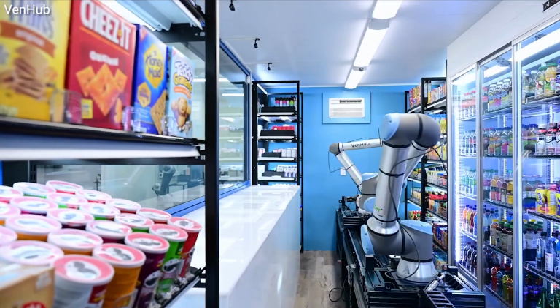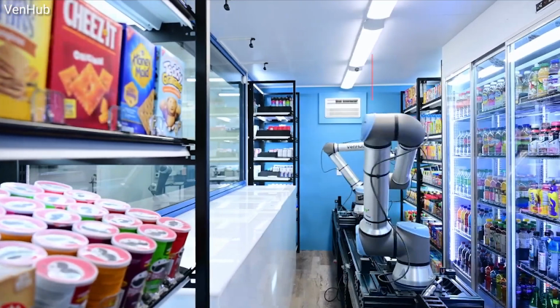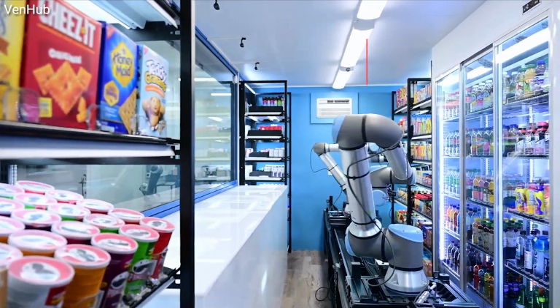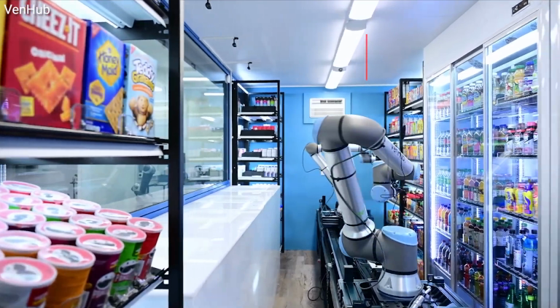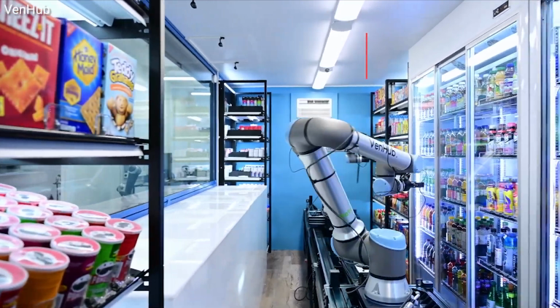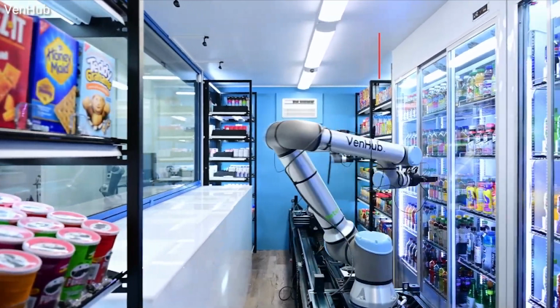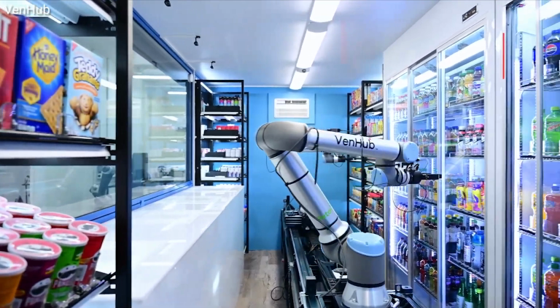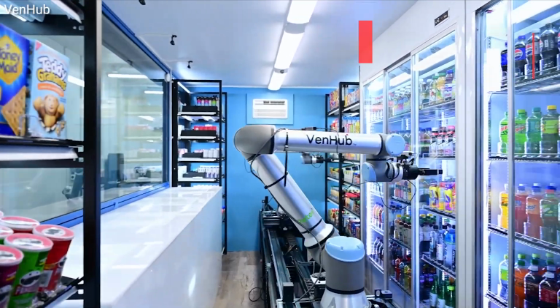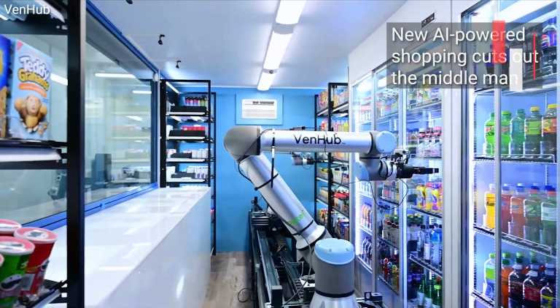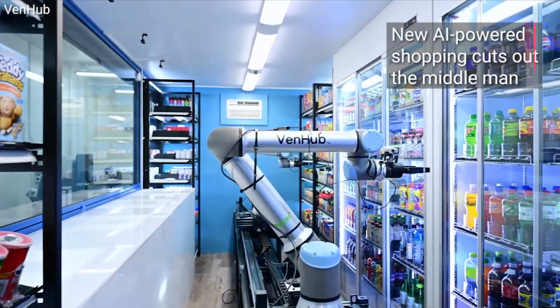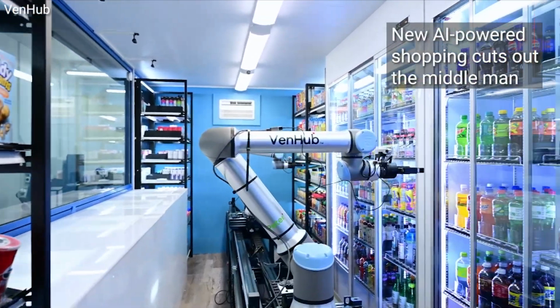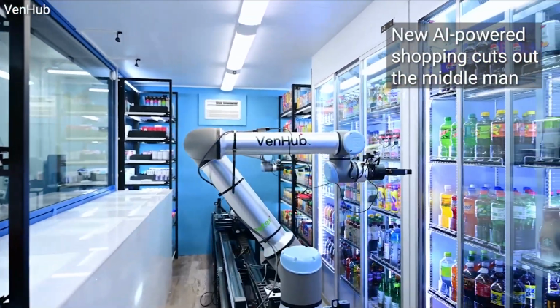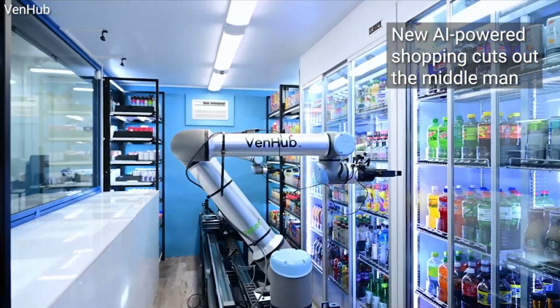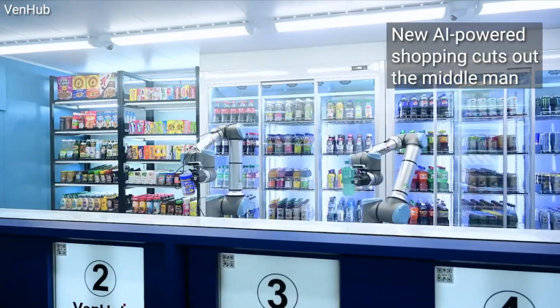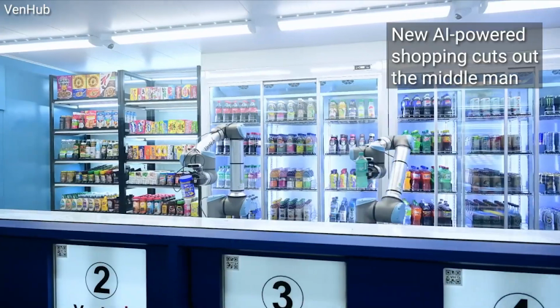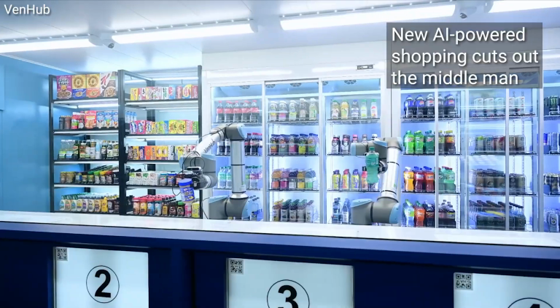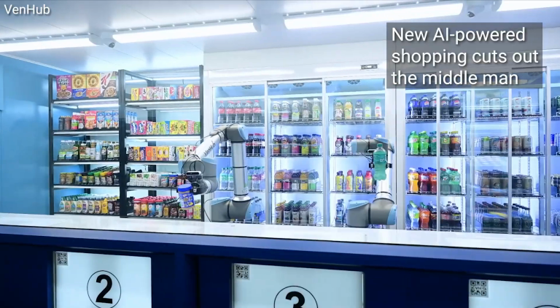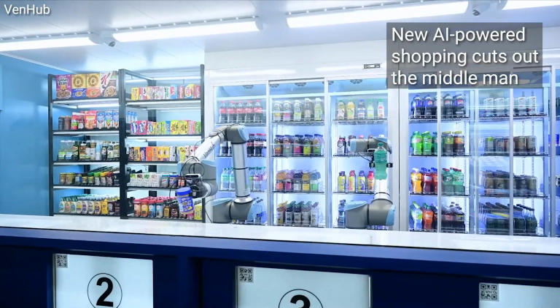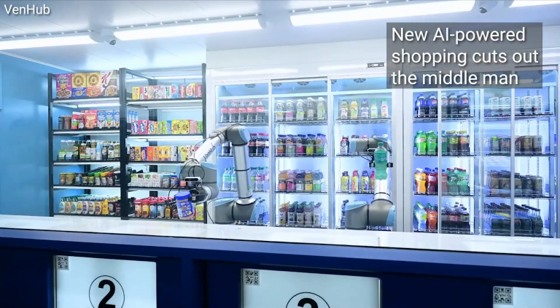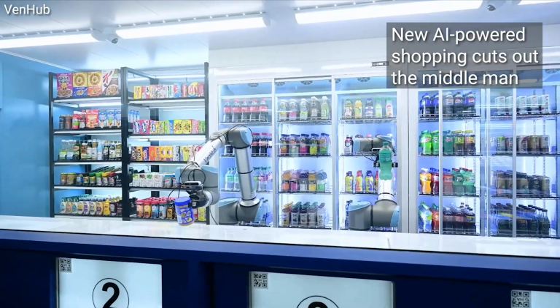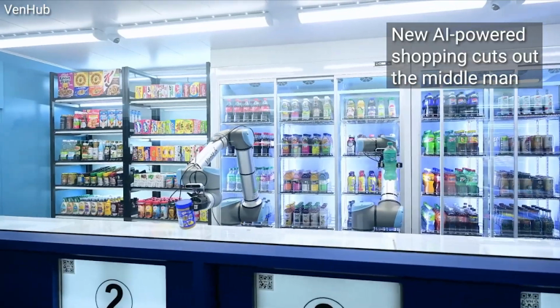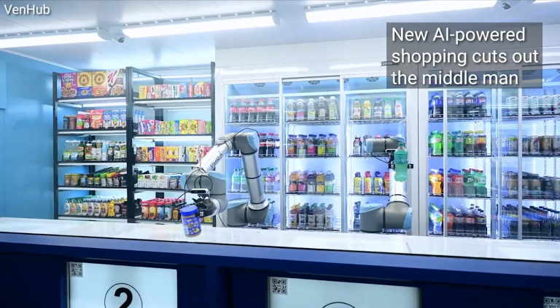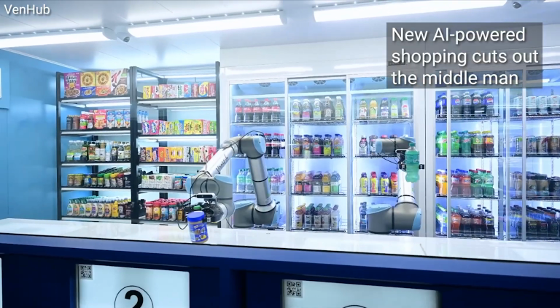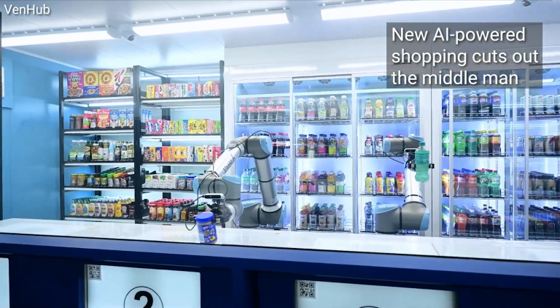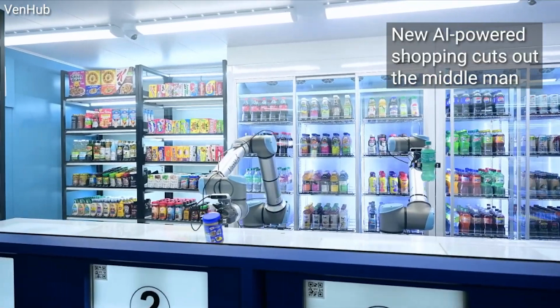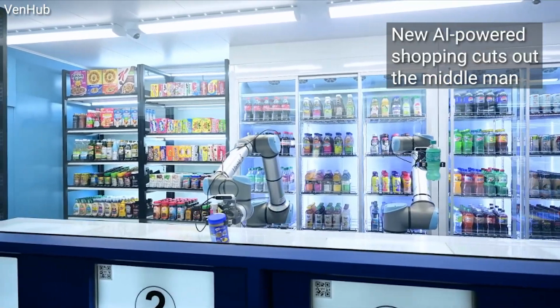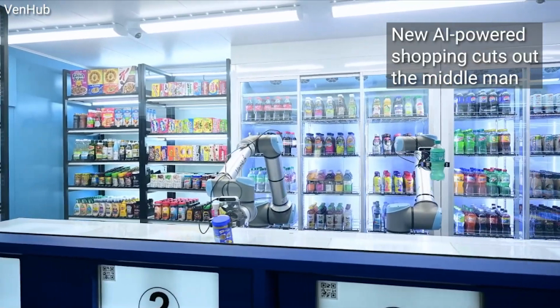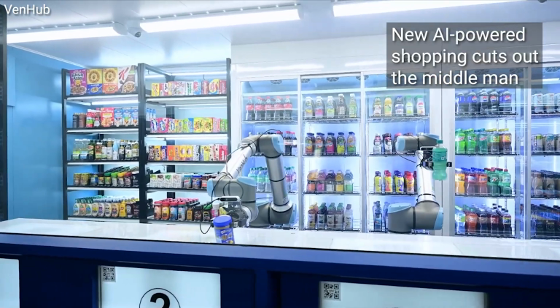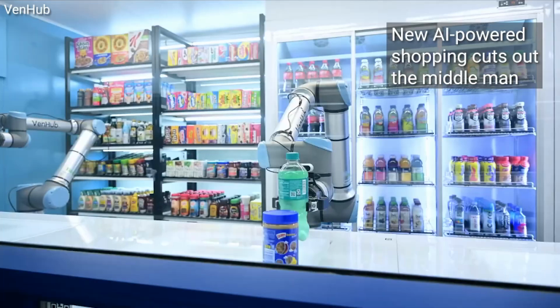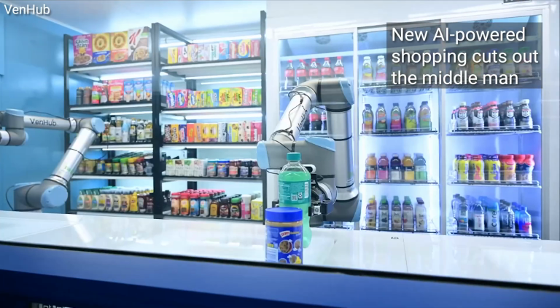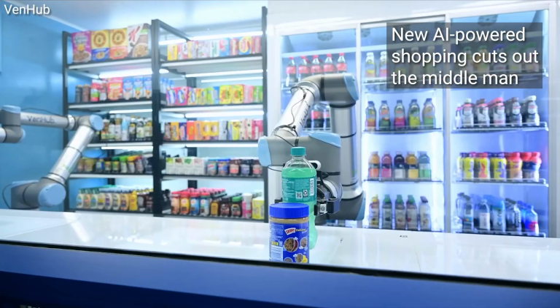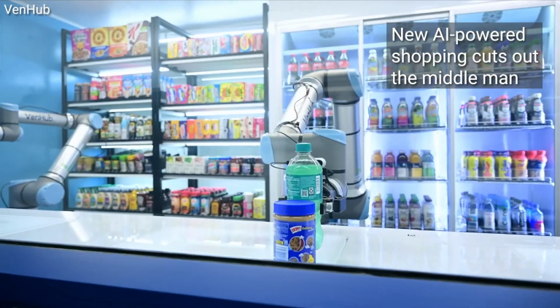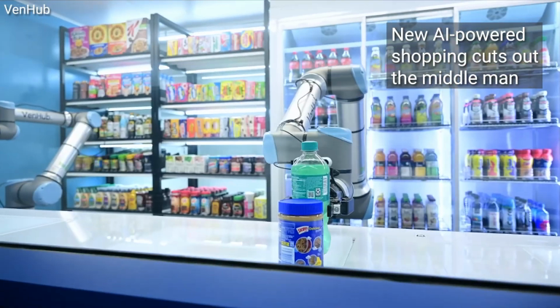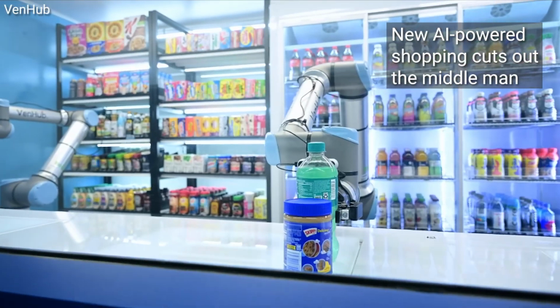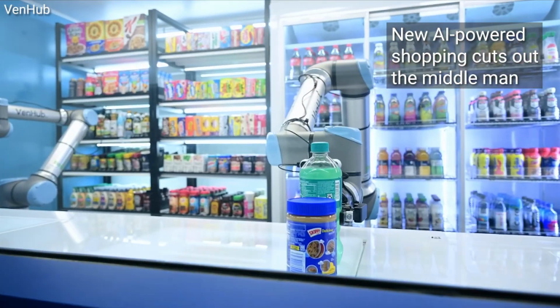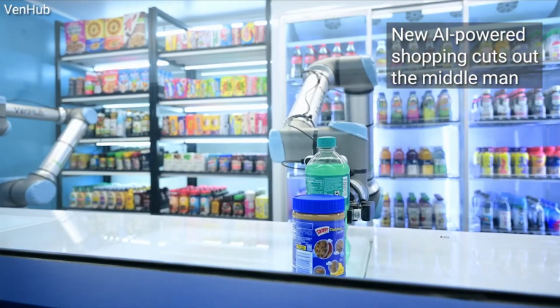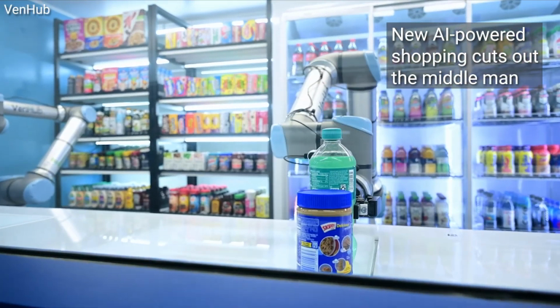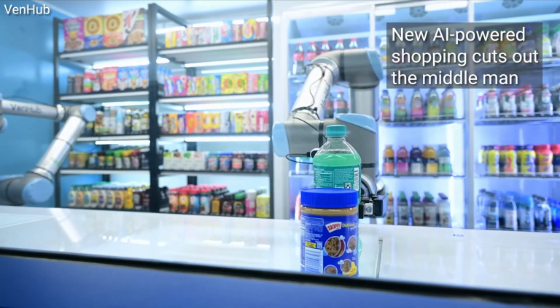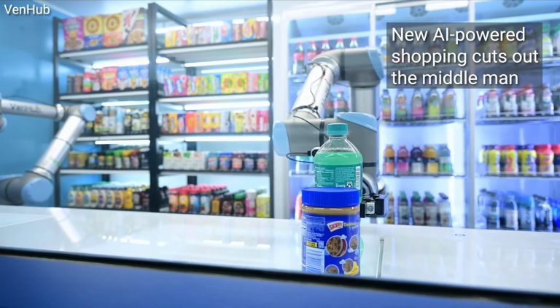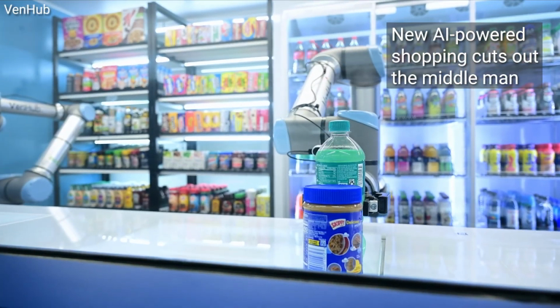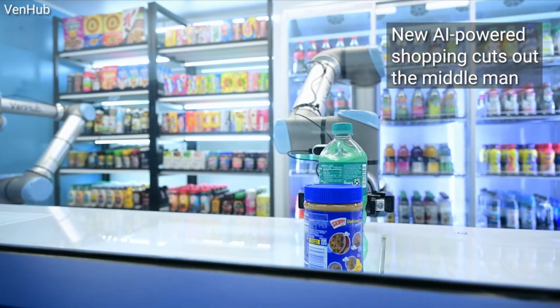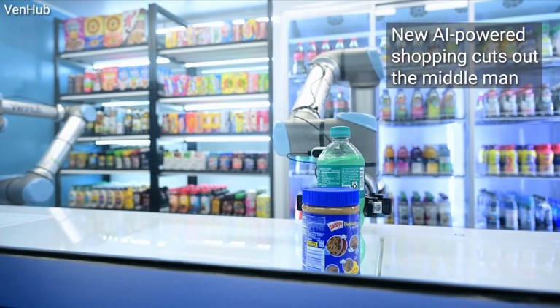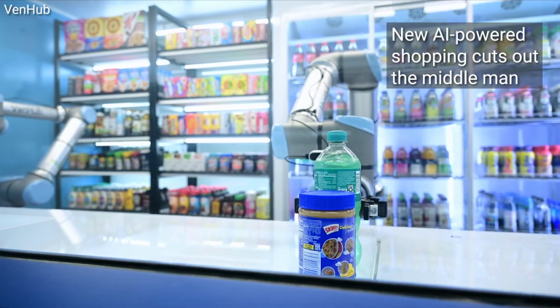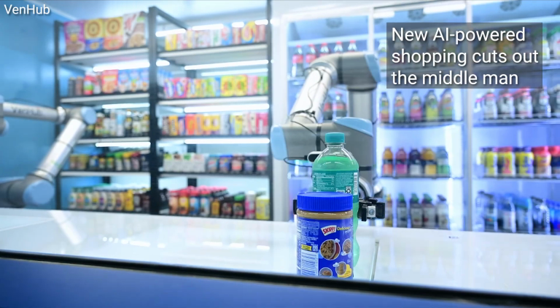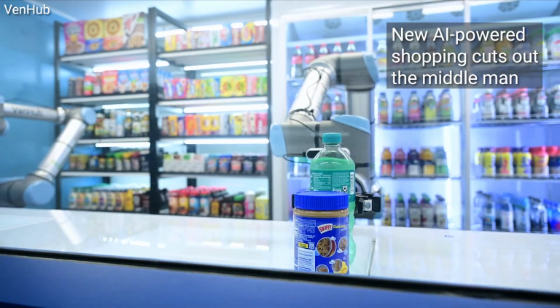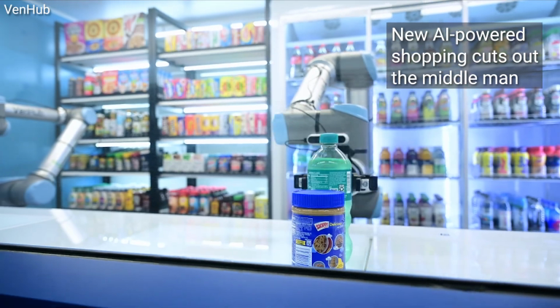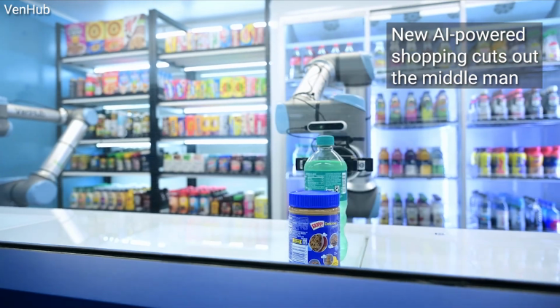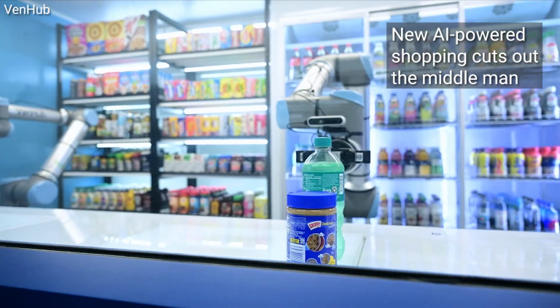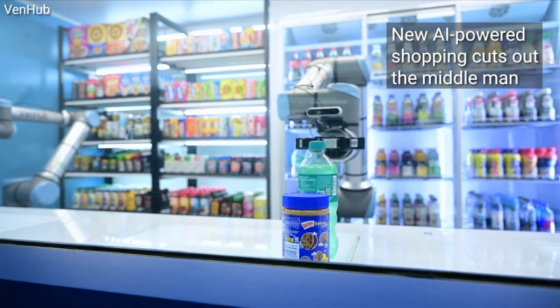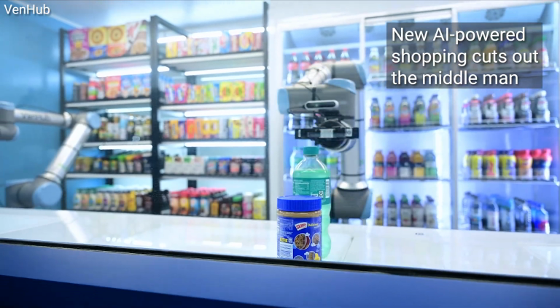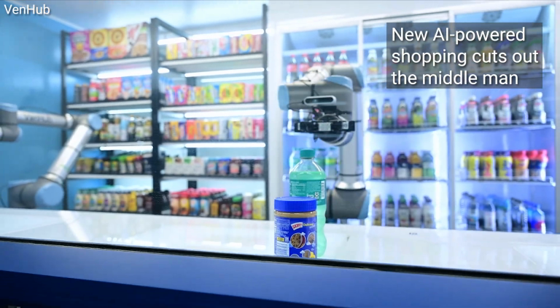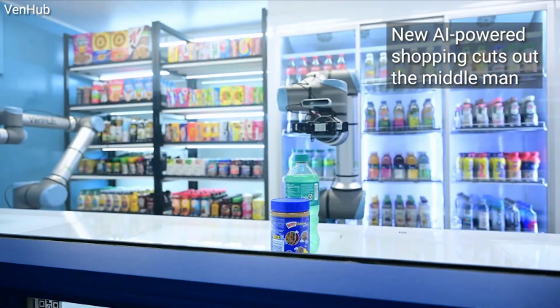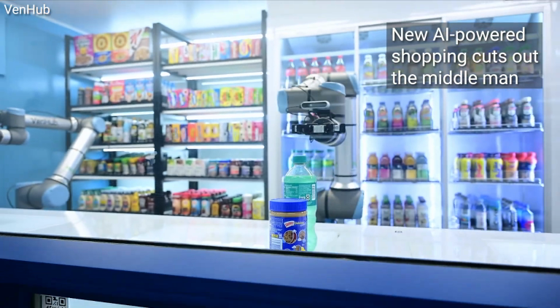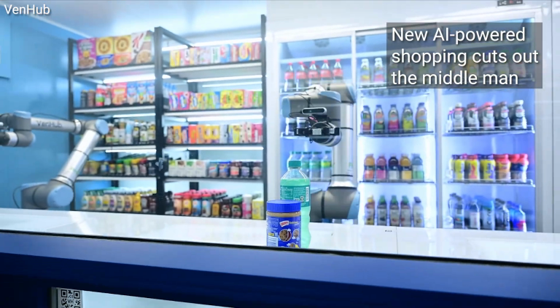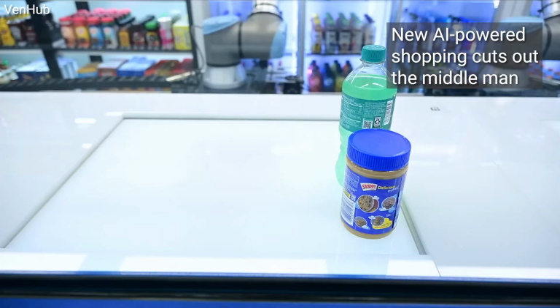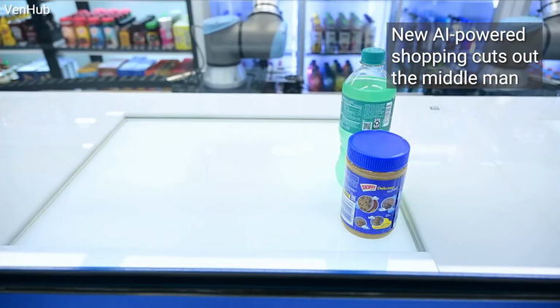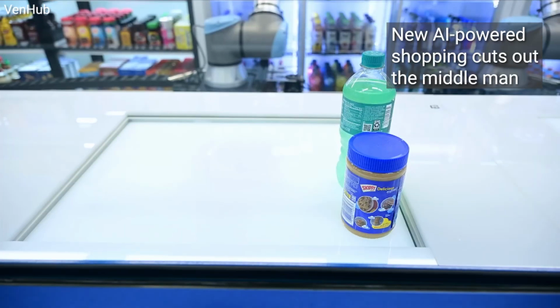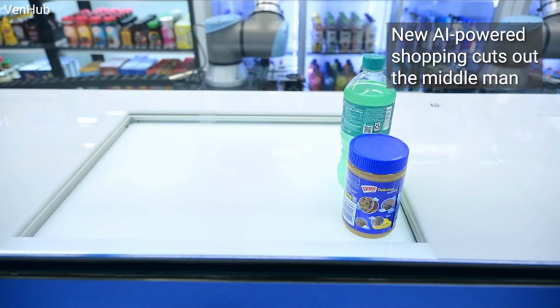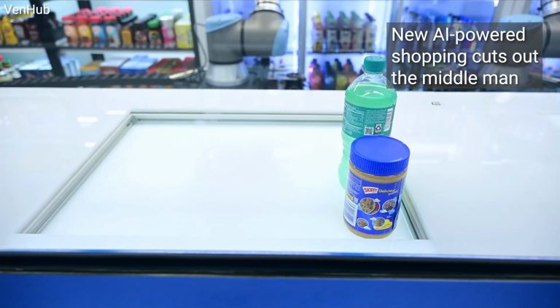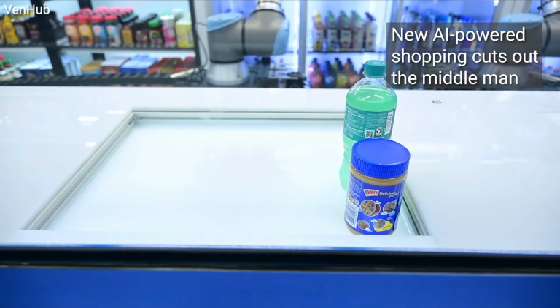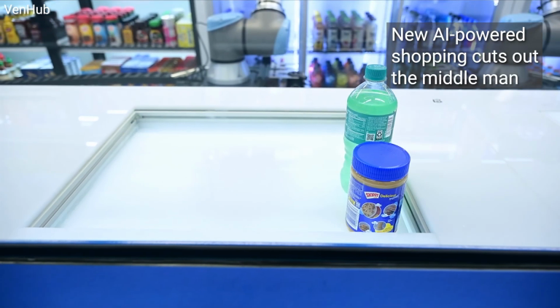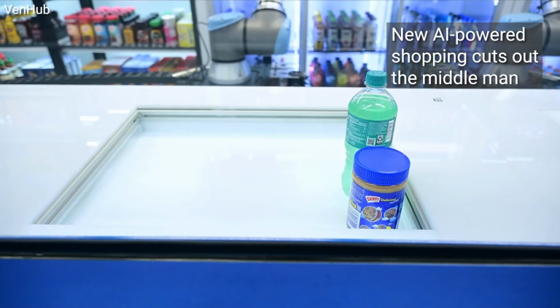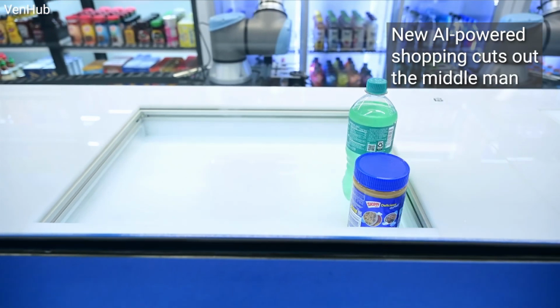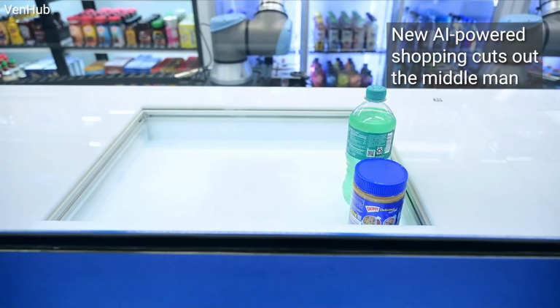What you're looking at is a convenience store, but with a major difference. There are no lines and no cashiers at all, whatsoever.